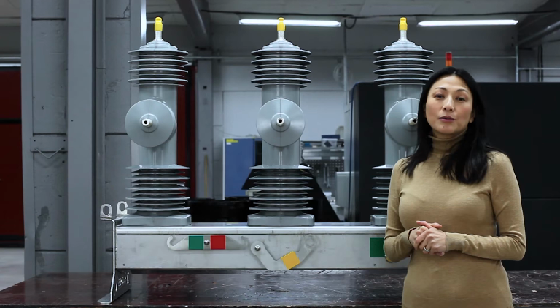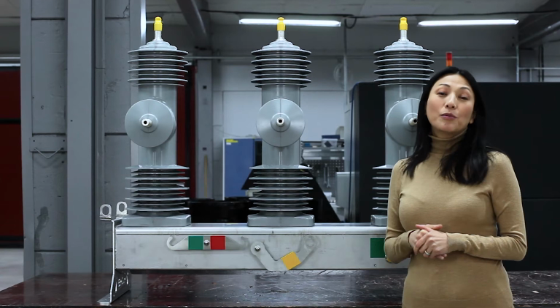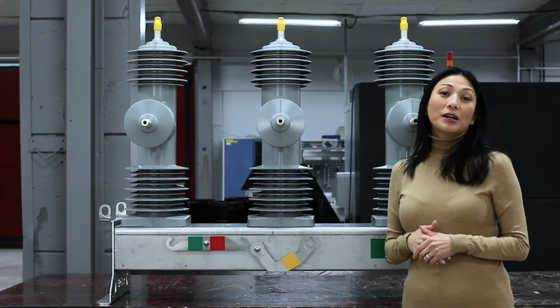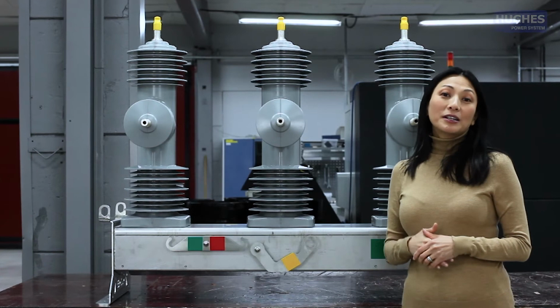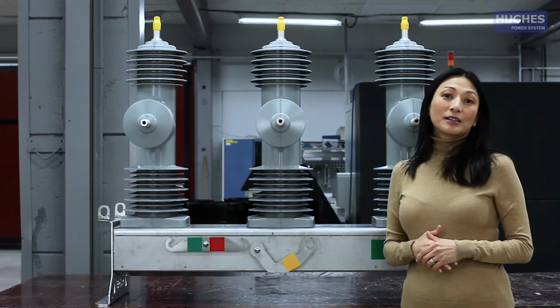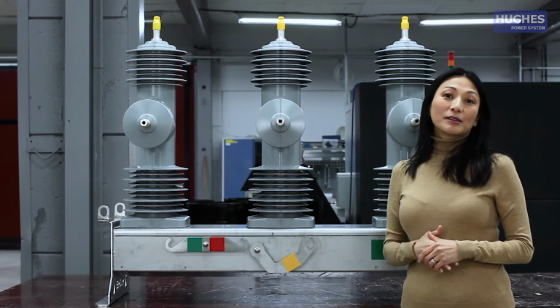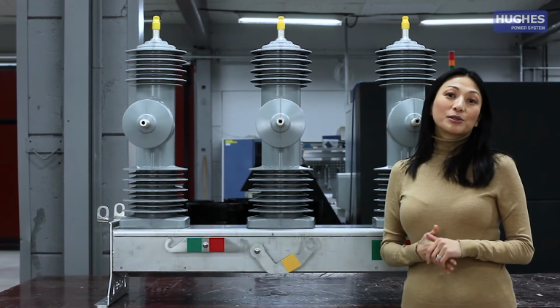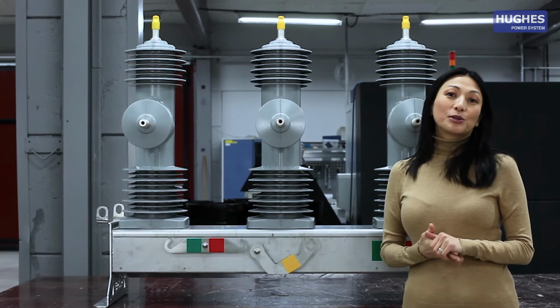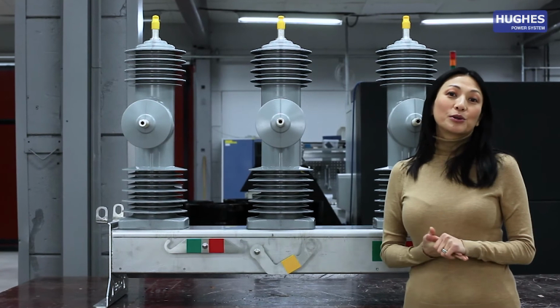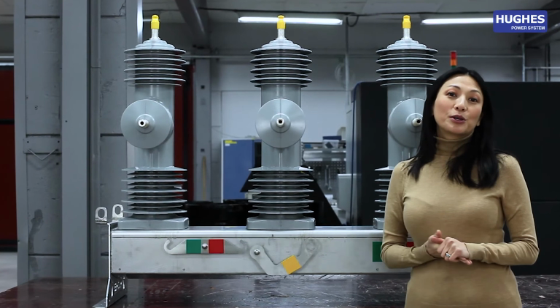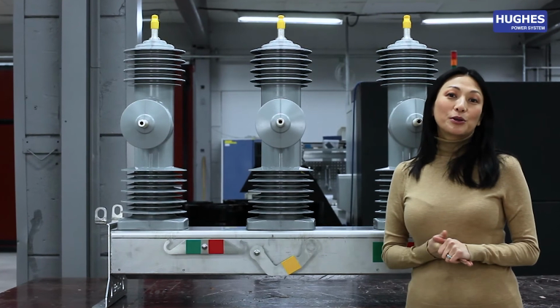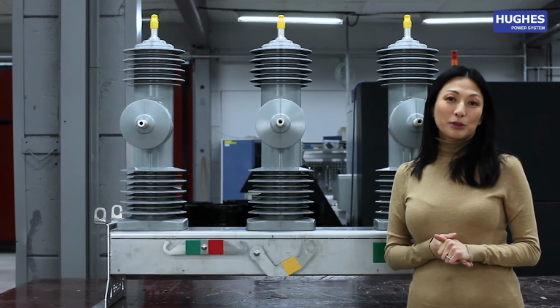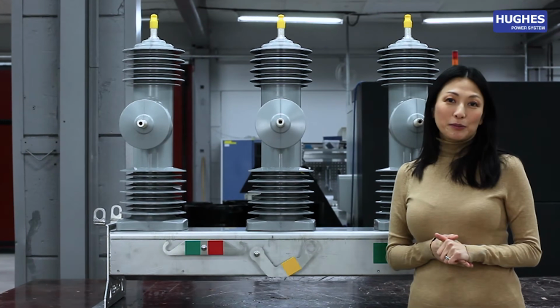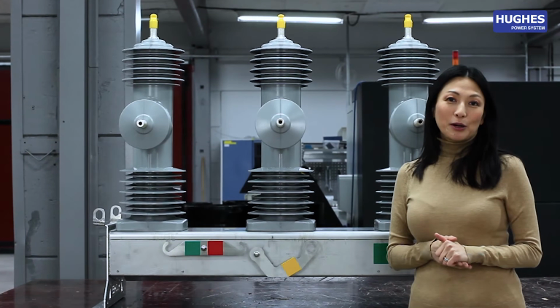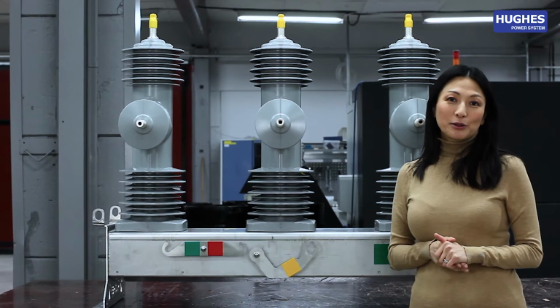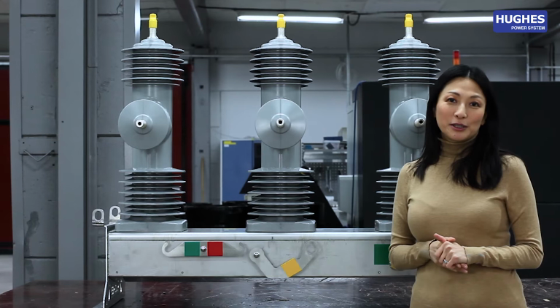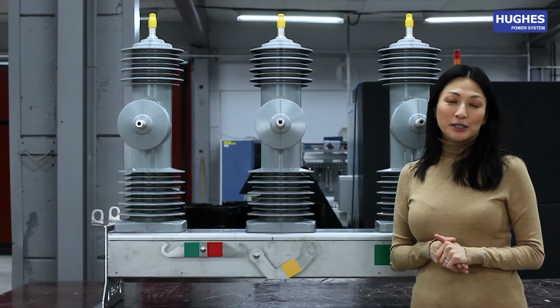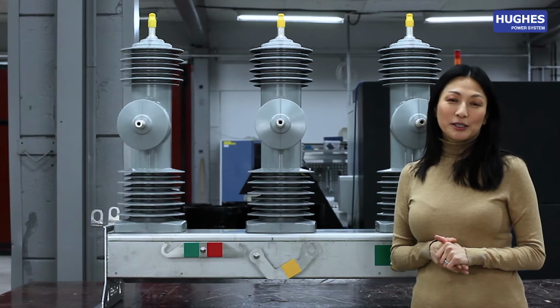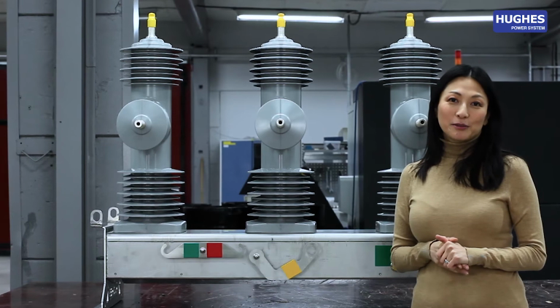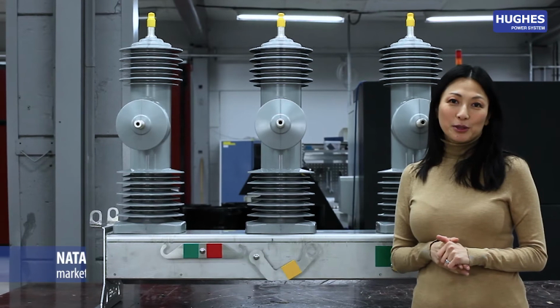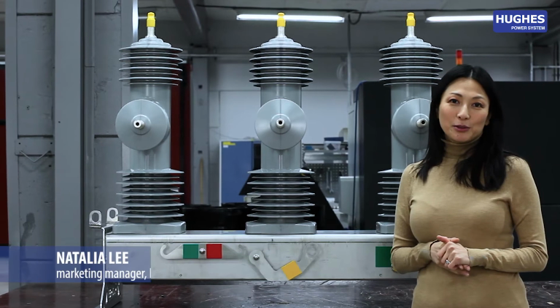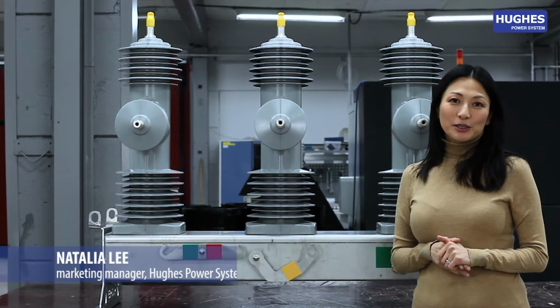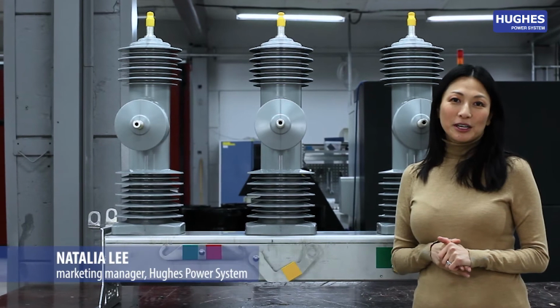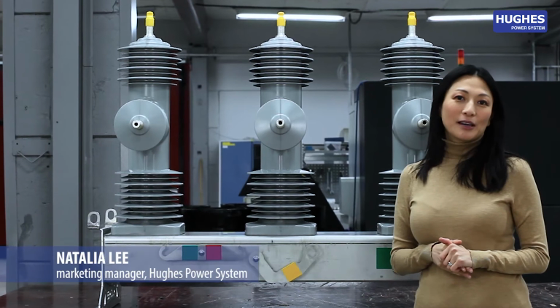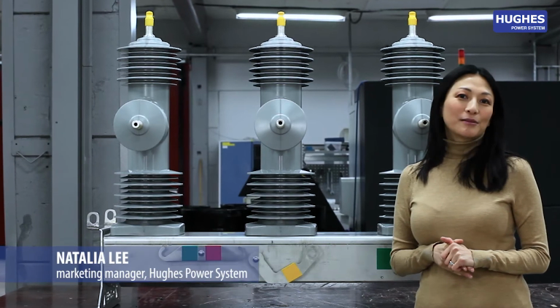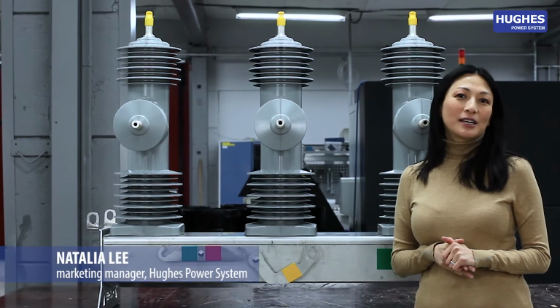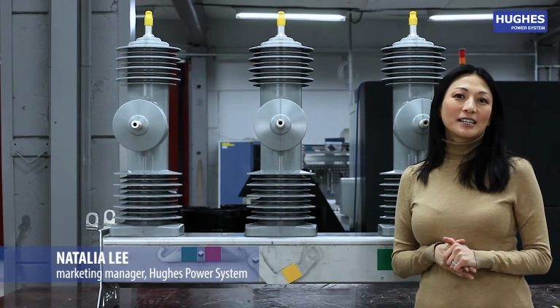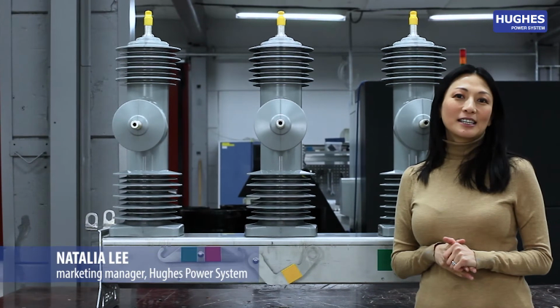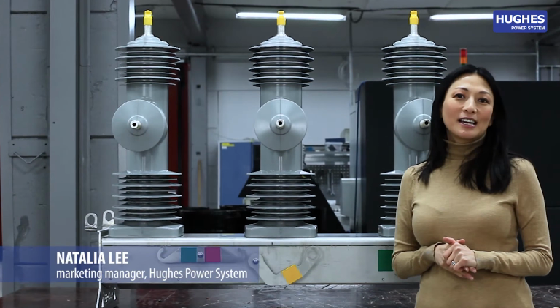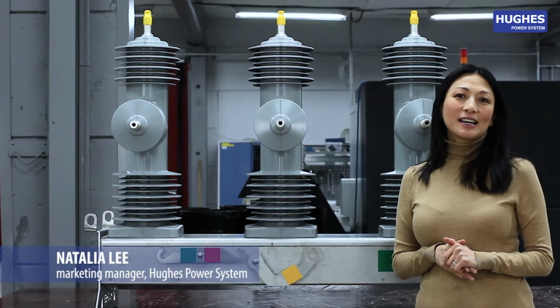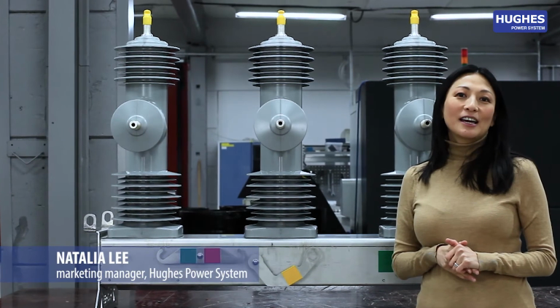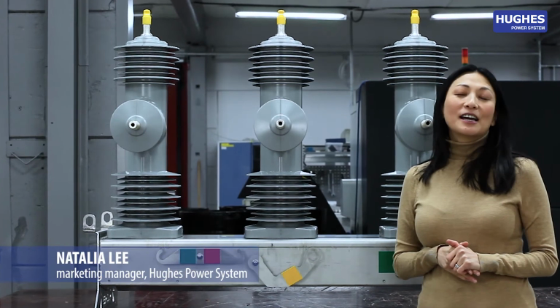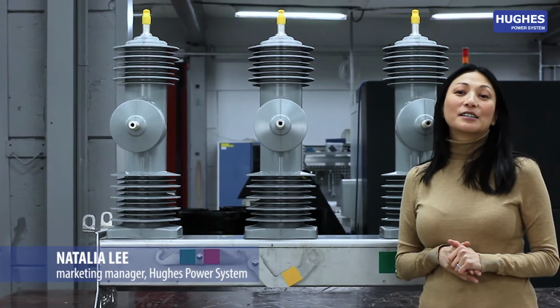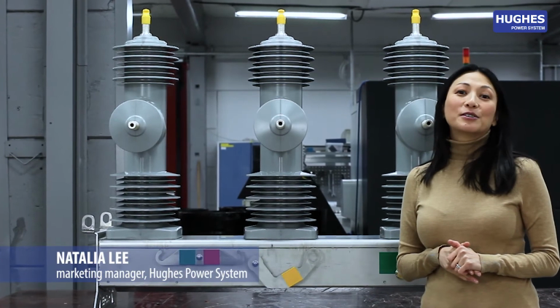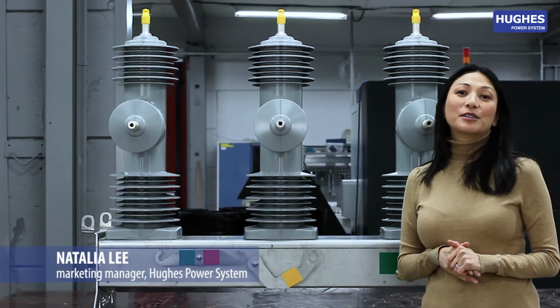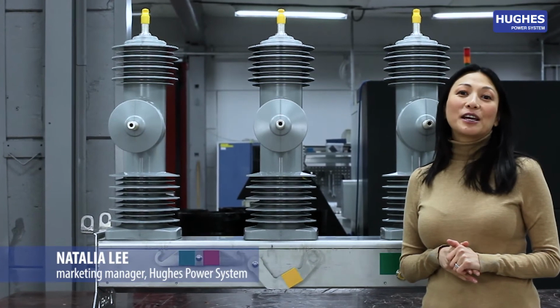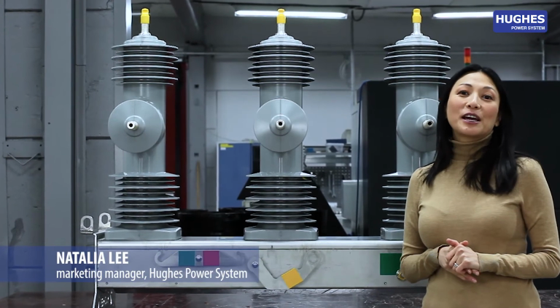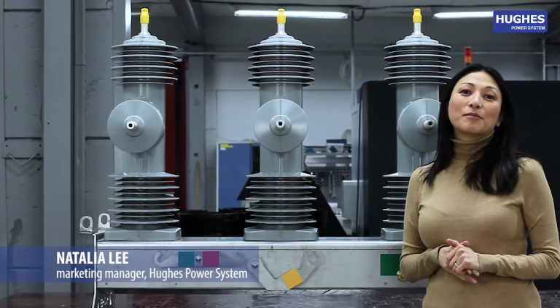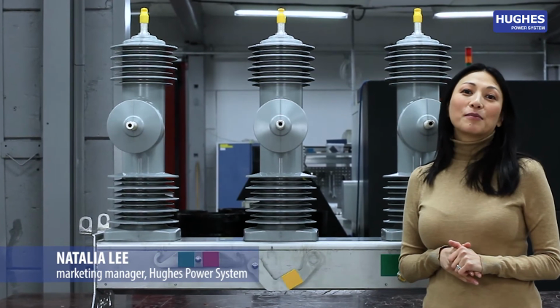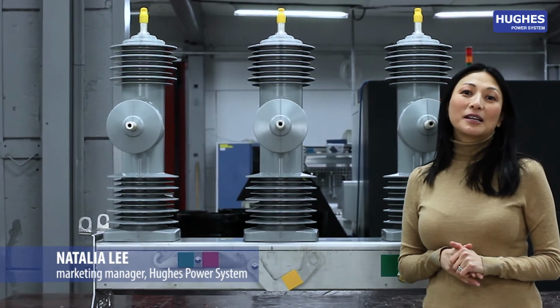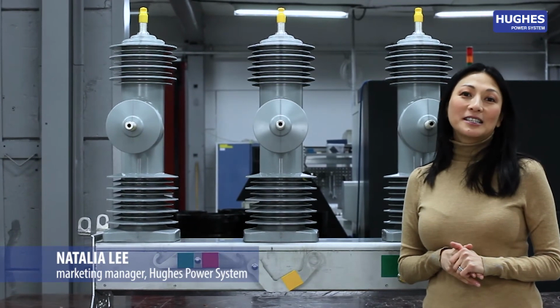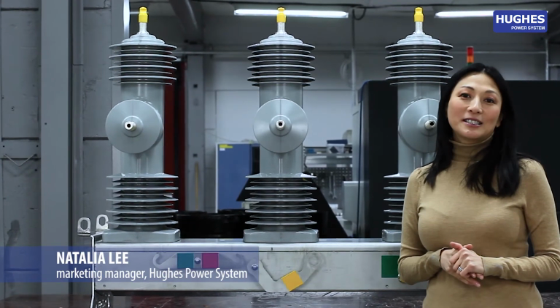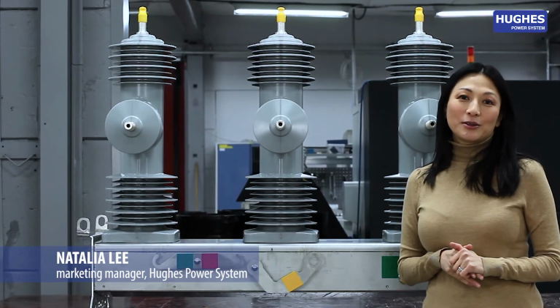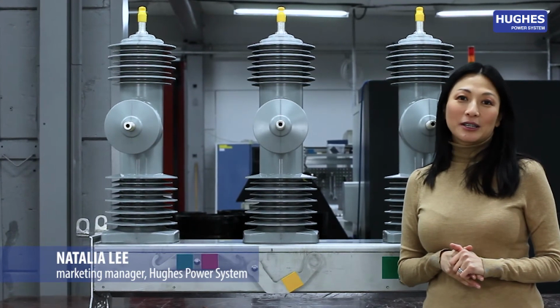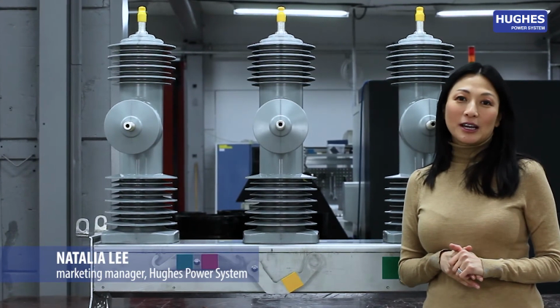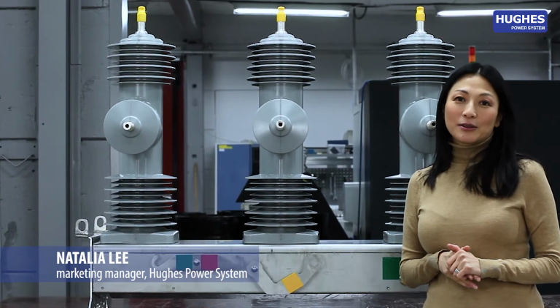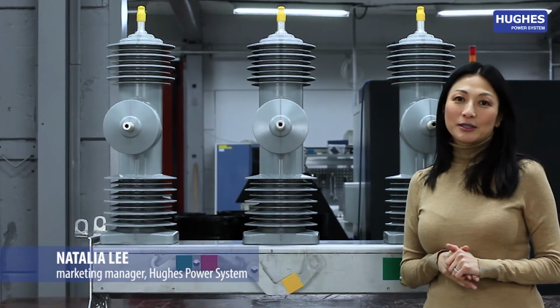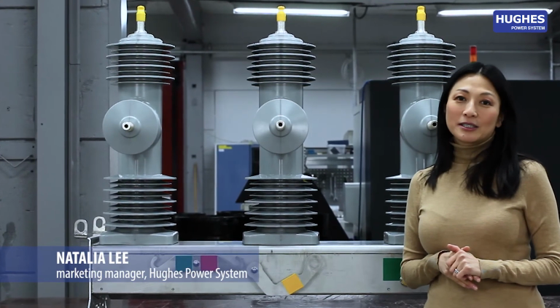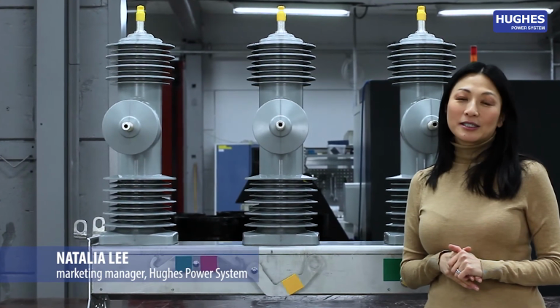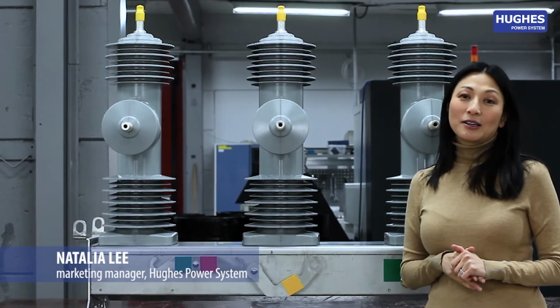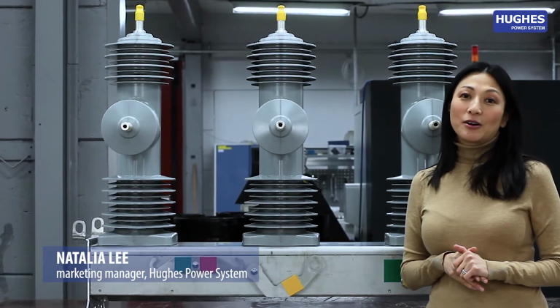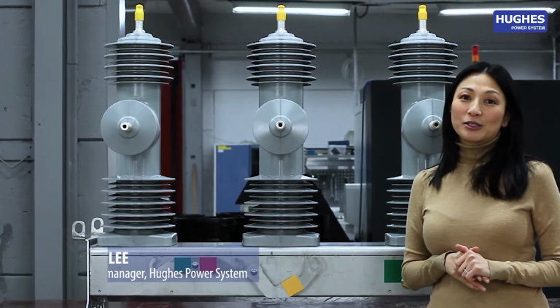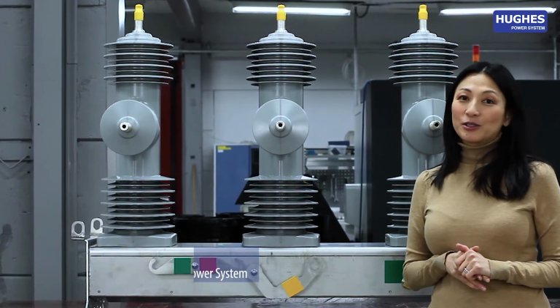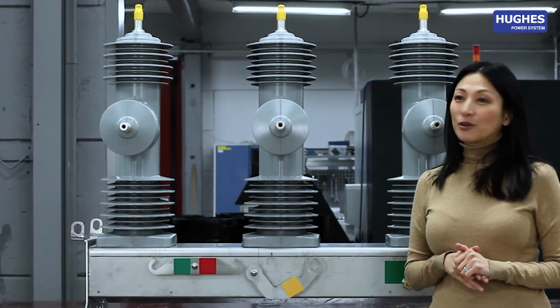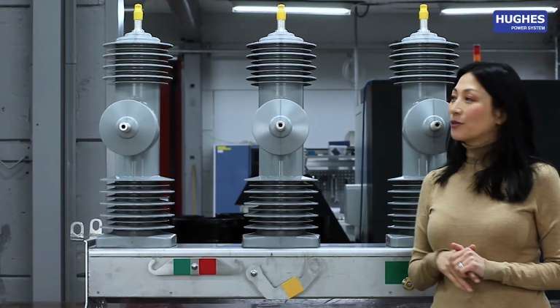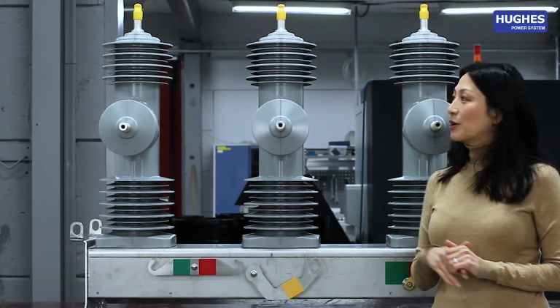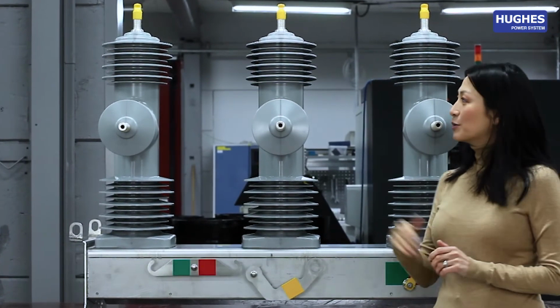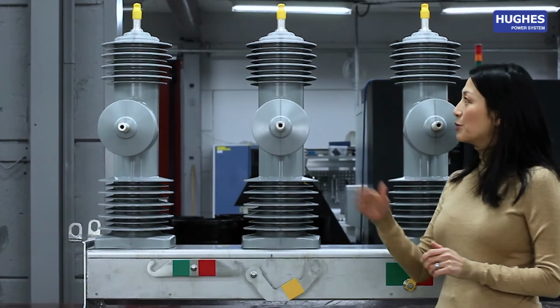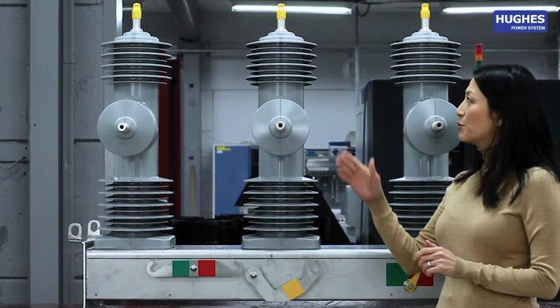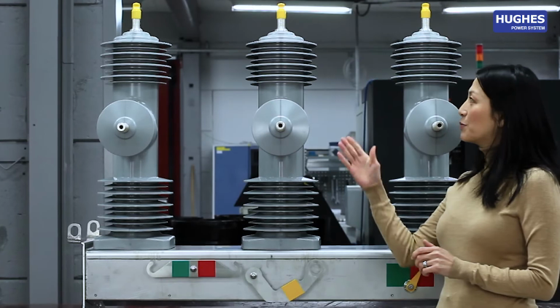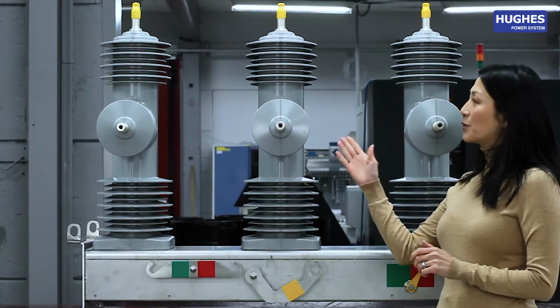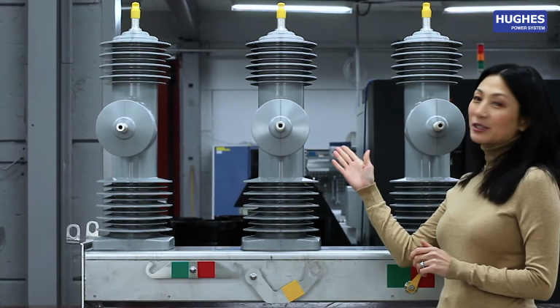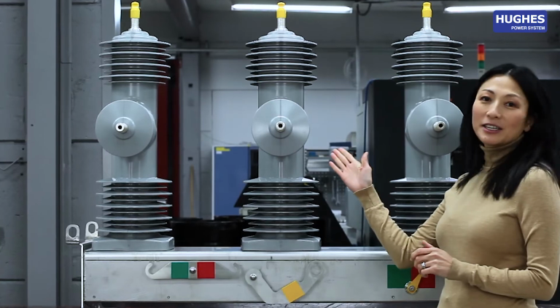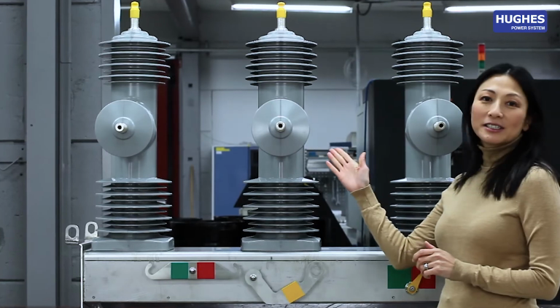Welcome to HUGE's Power System News. I'm Natalie and today I'm pleased to announce the launch of our new product.